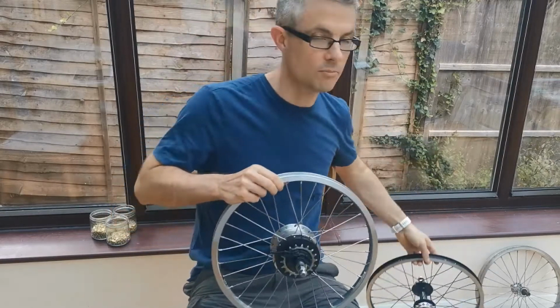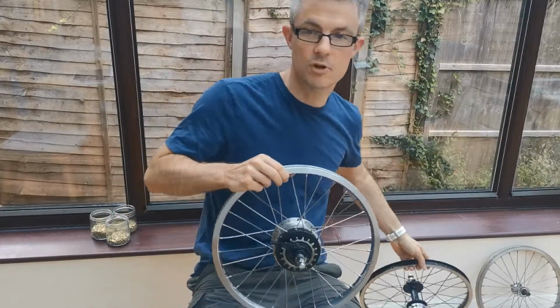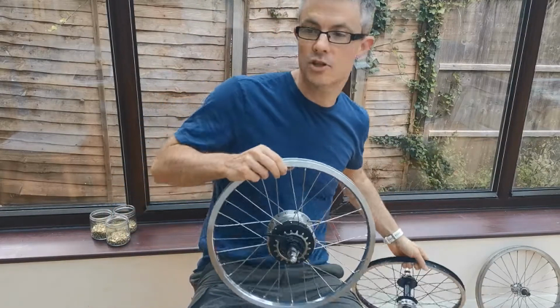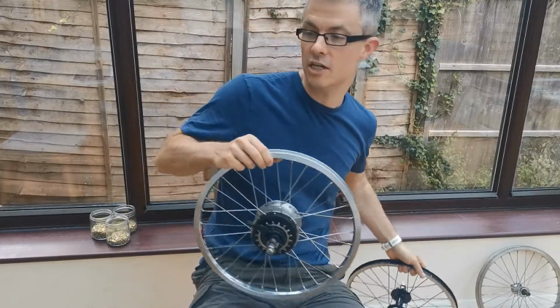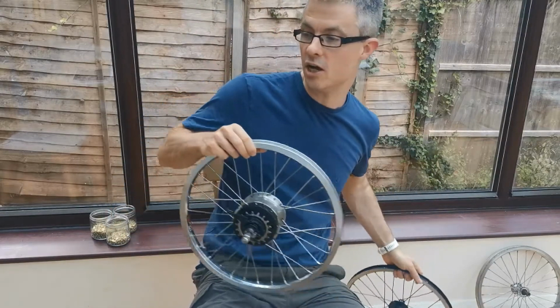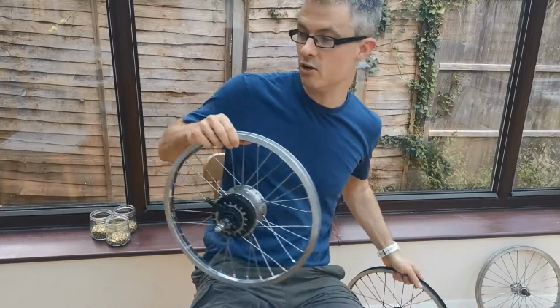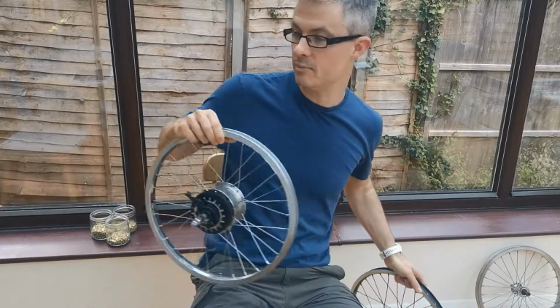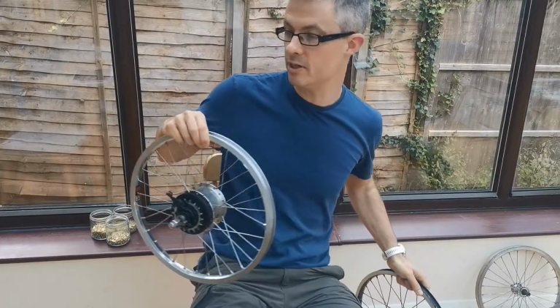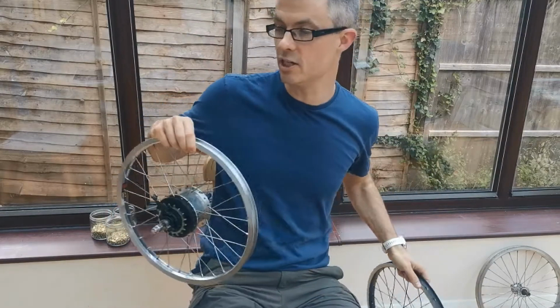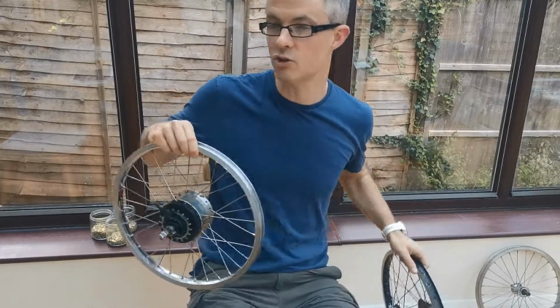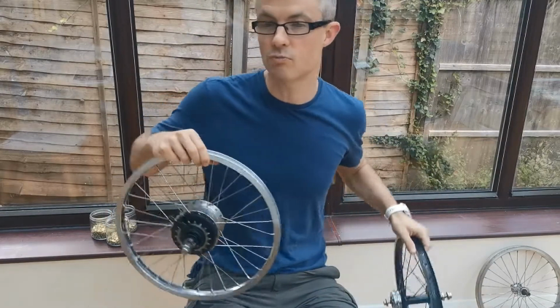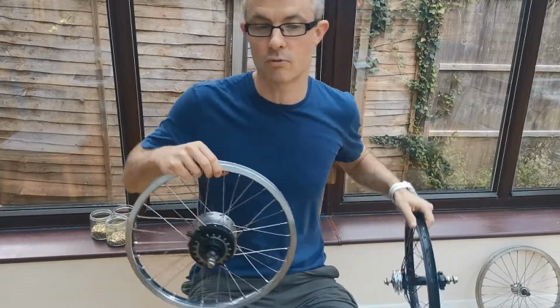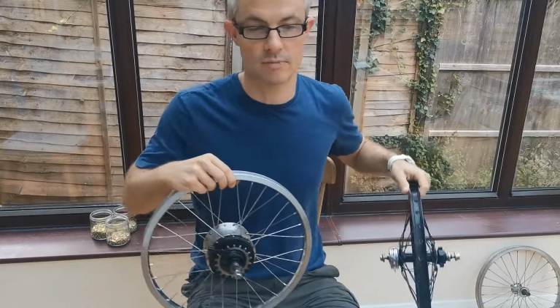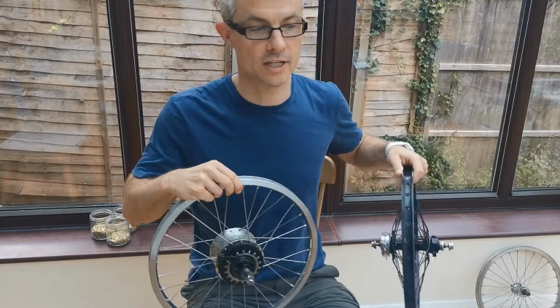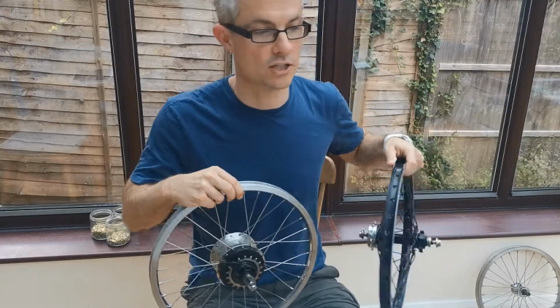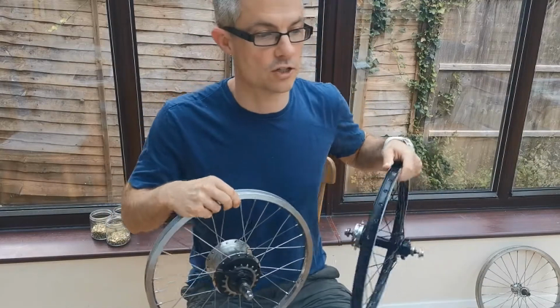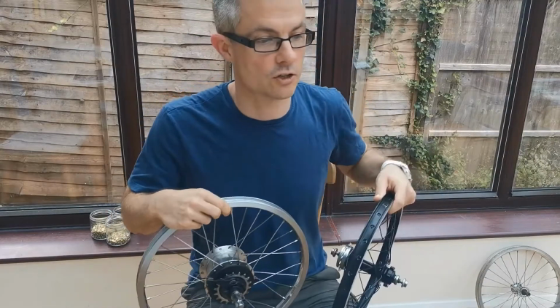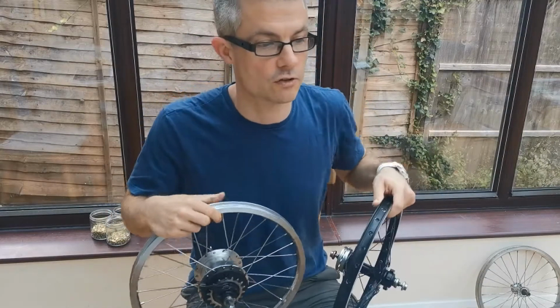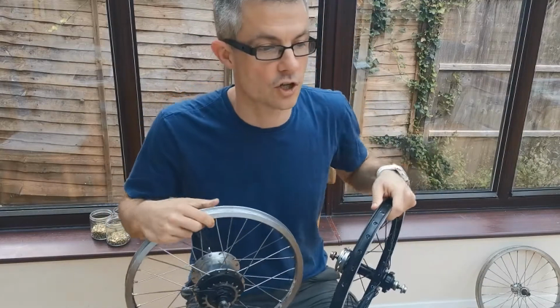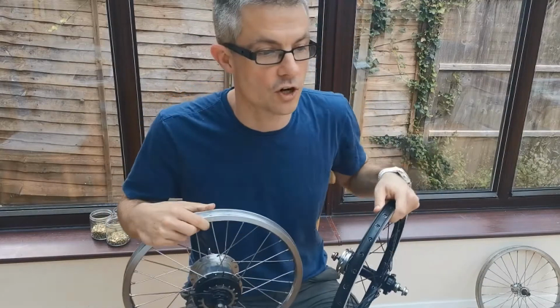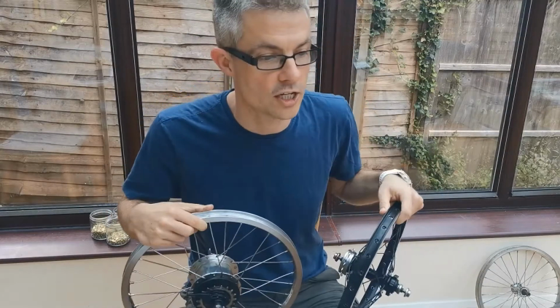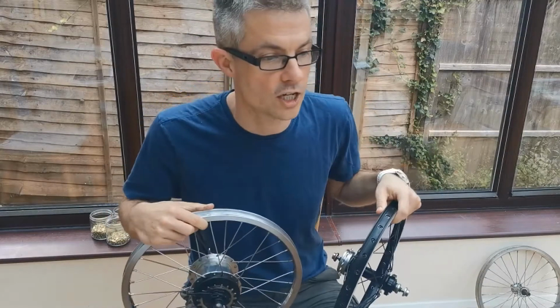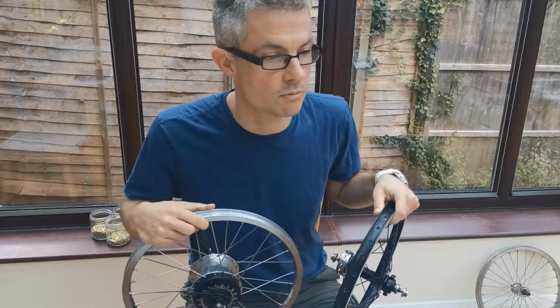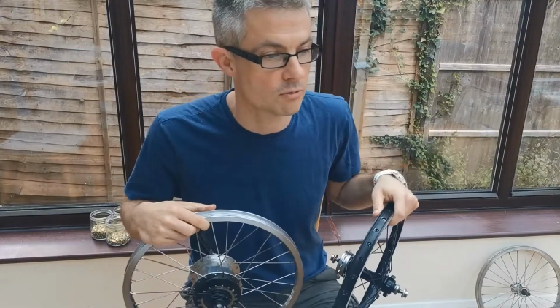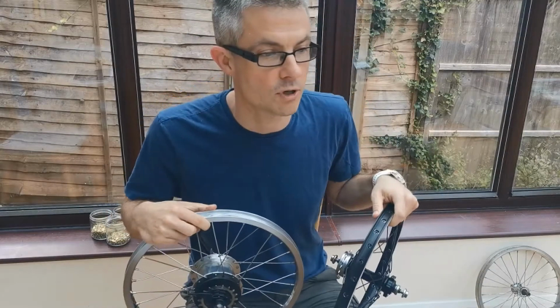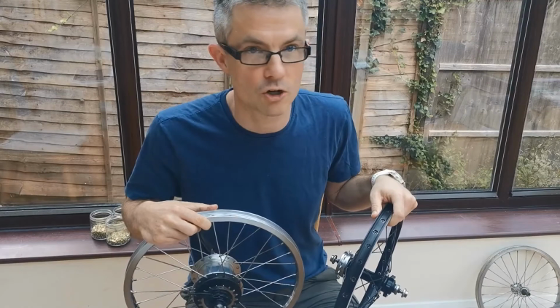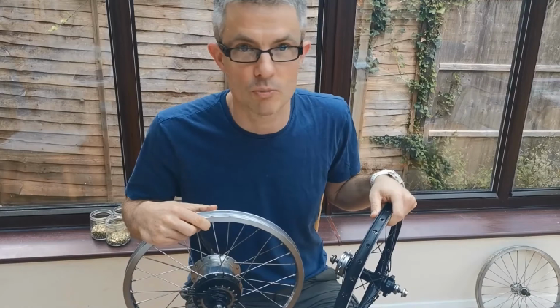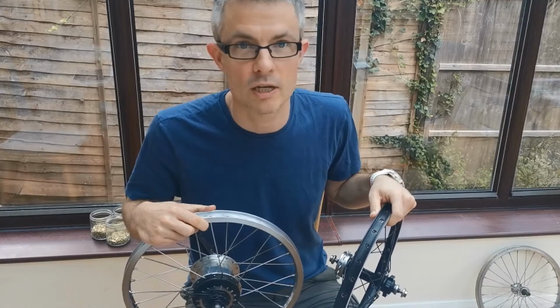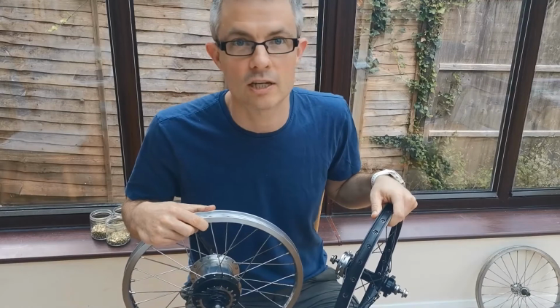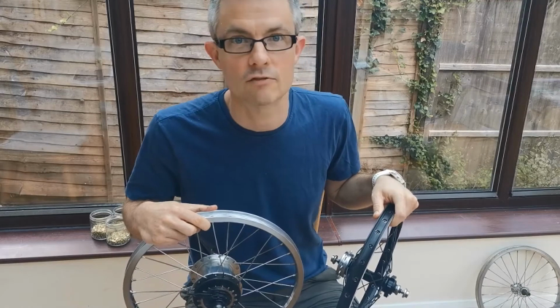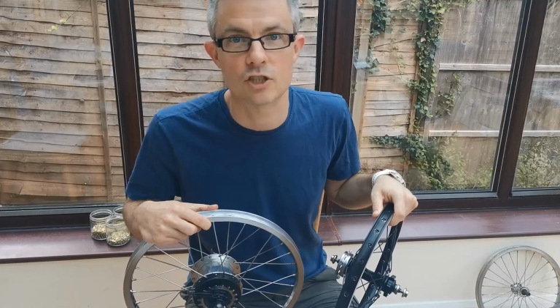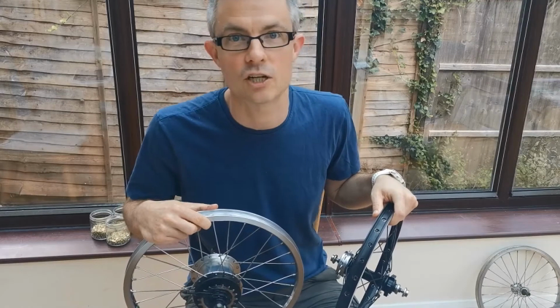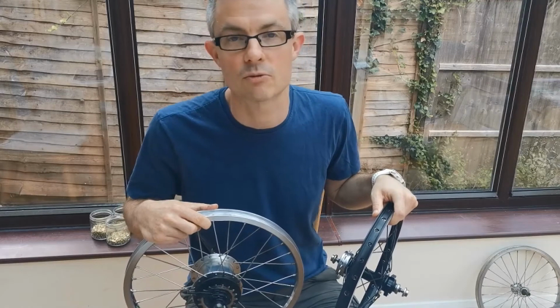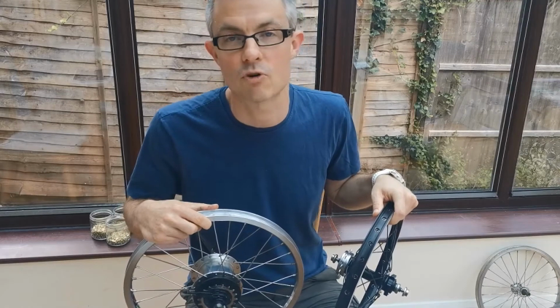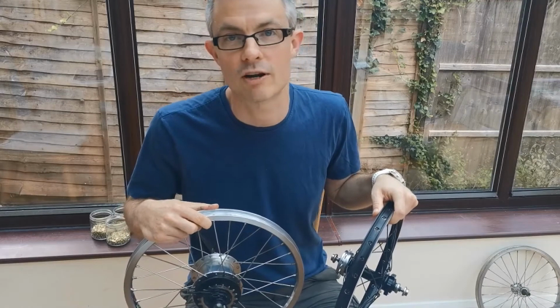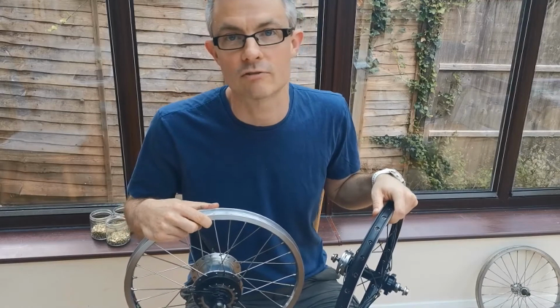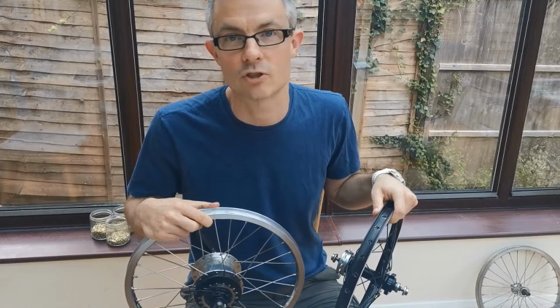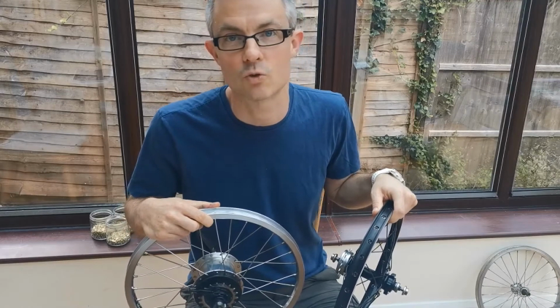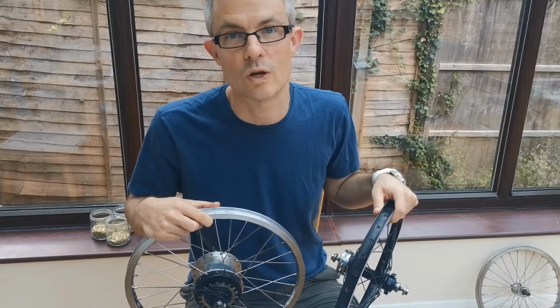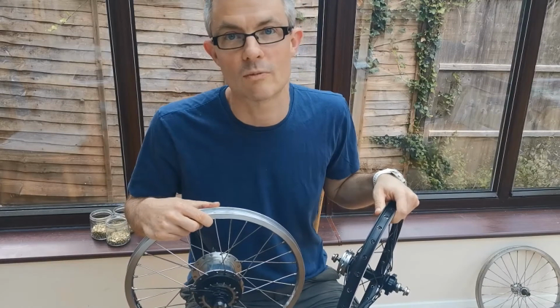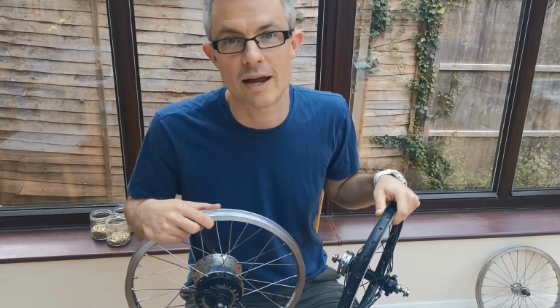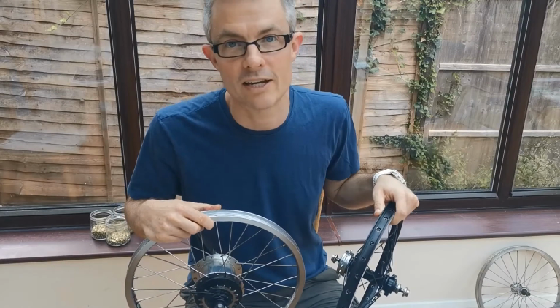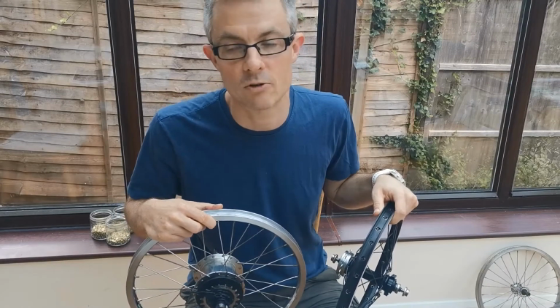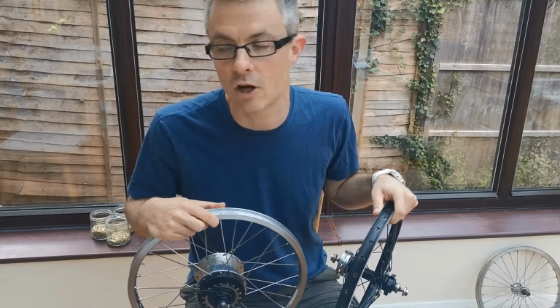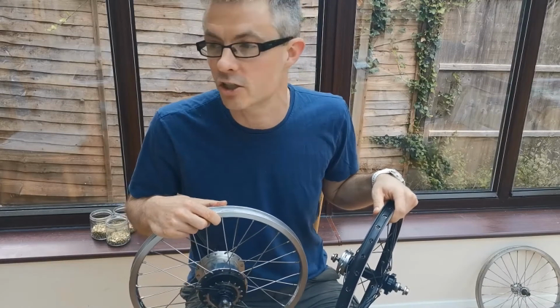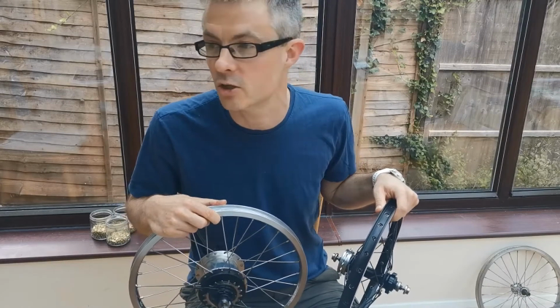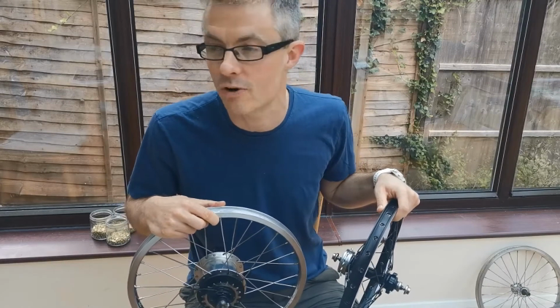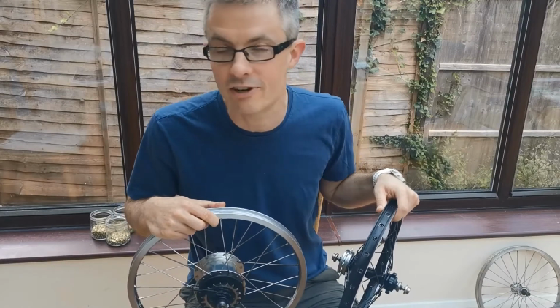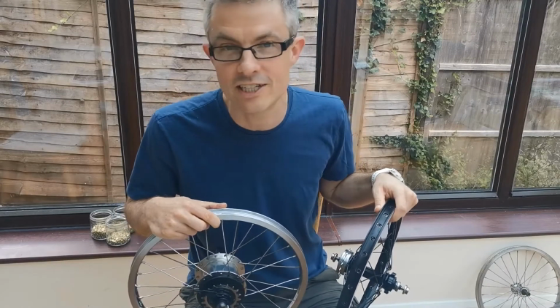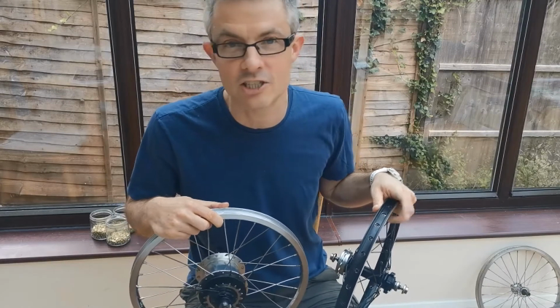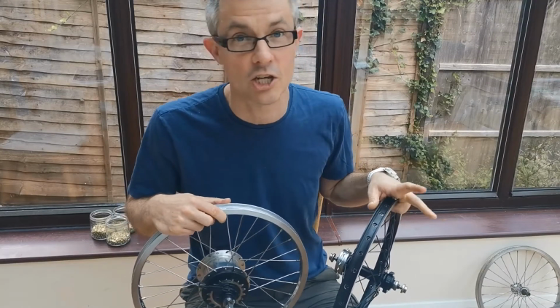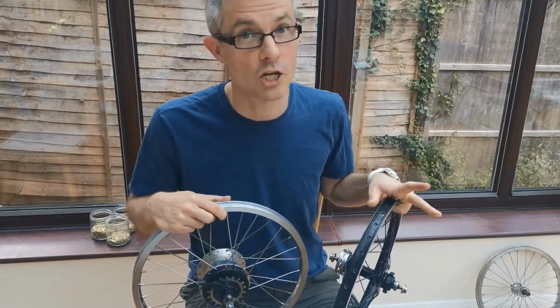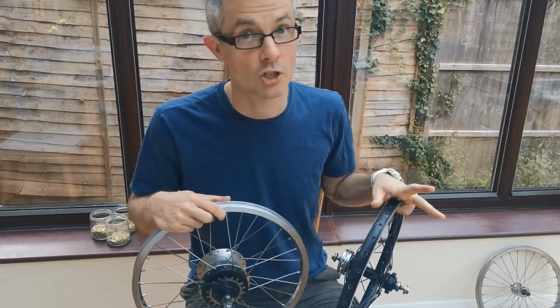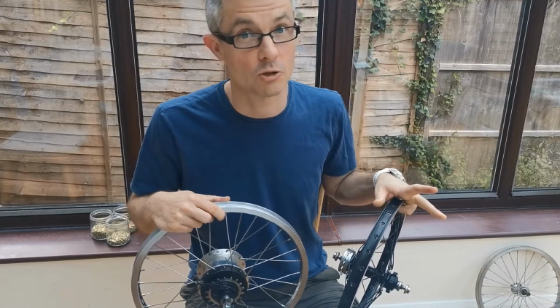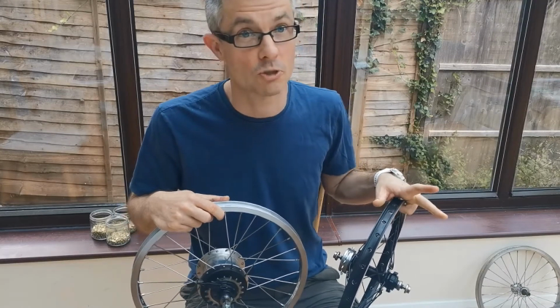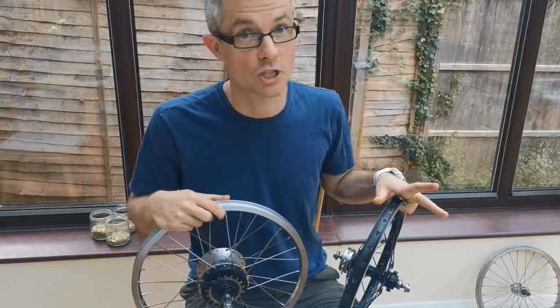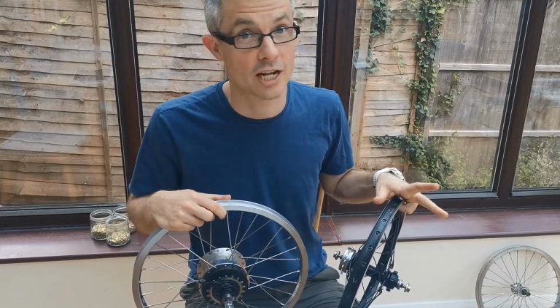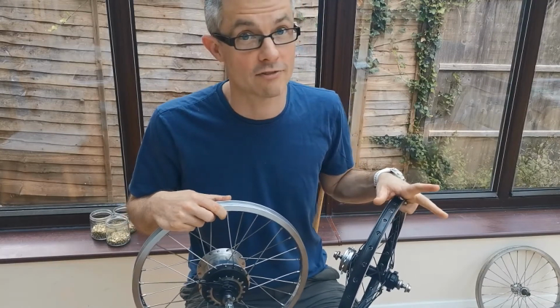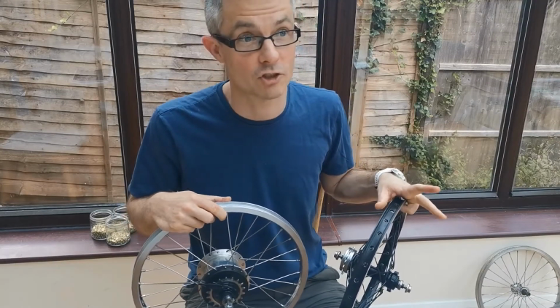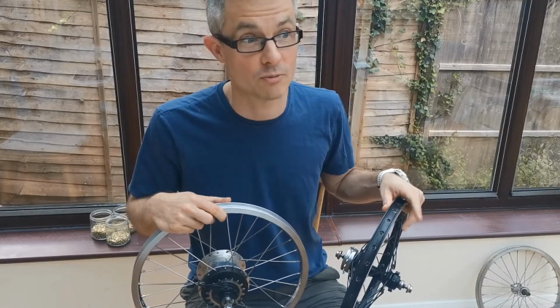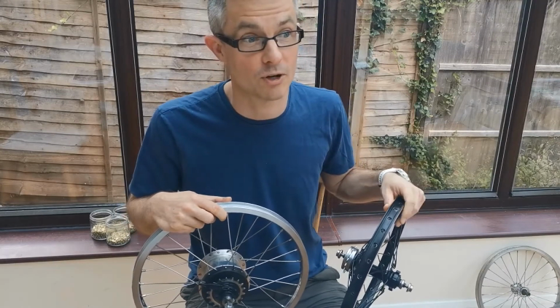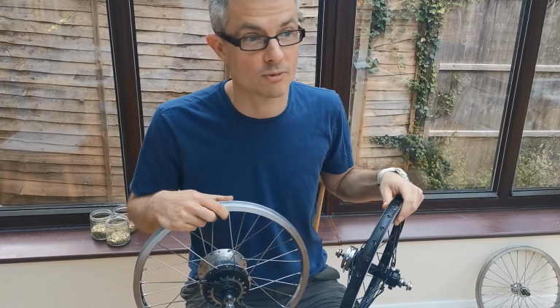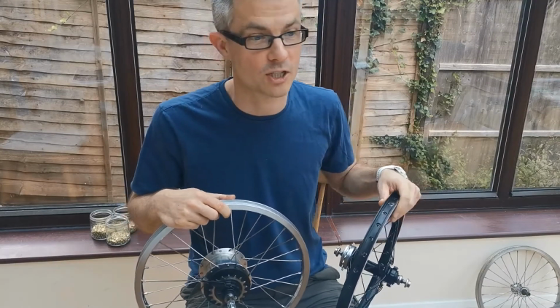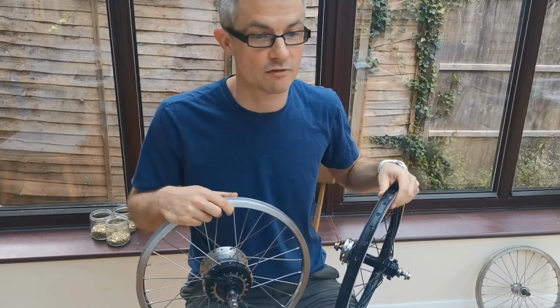The only potential problem is that I've tidied up my copy of Sheldon Brown's wheel manual and I don't know where it is, so I'm just going to have to do it by myself.